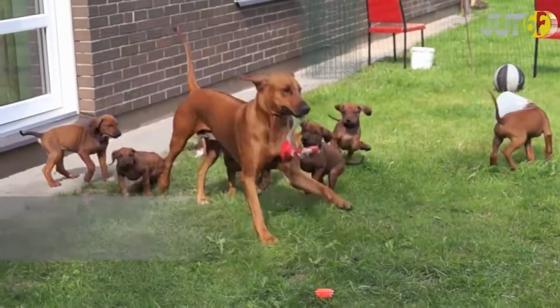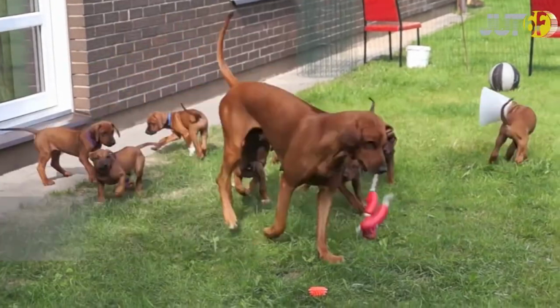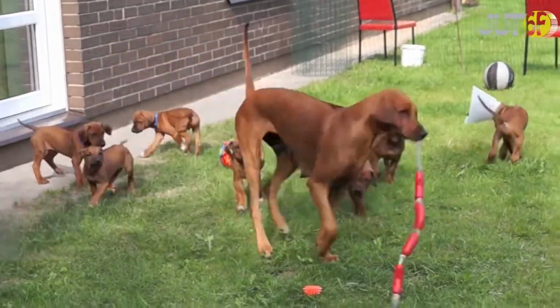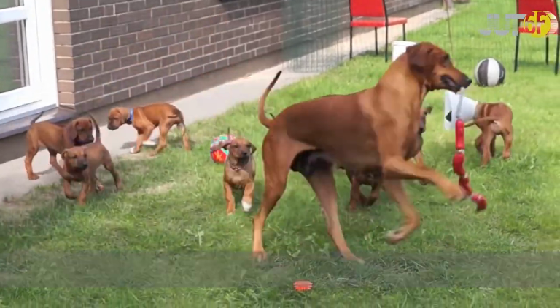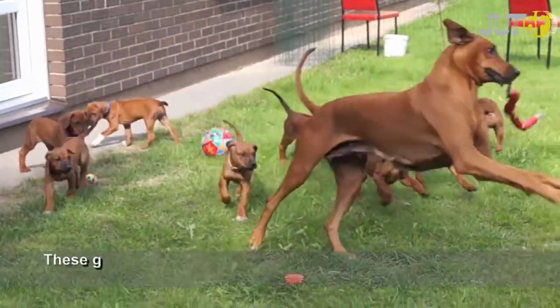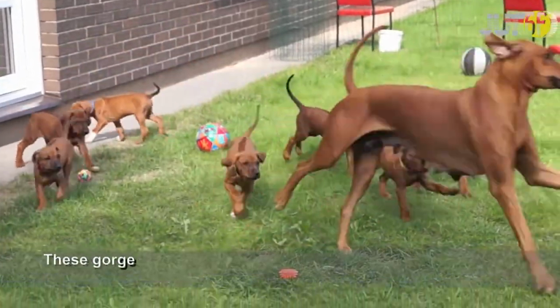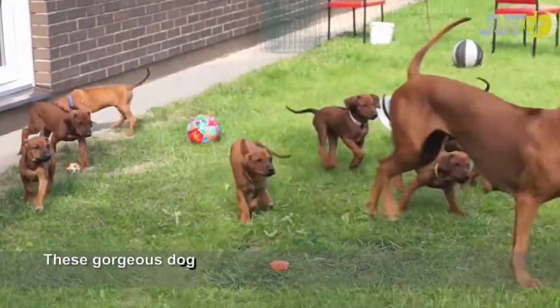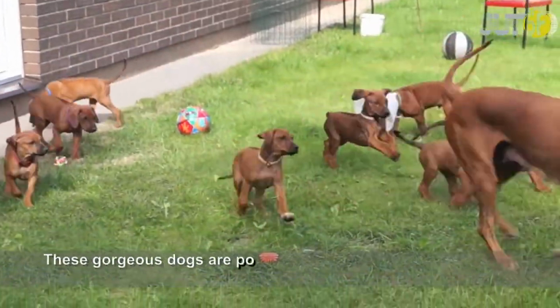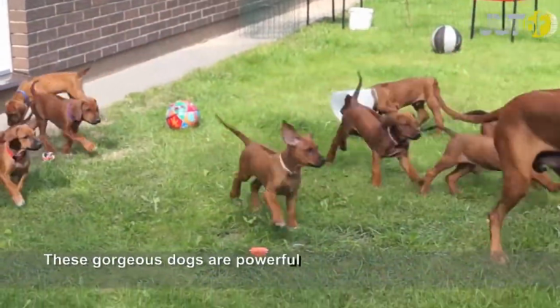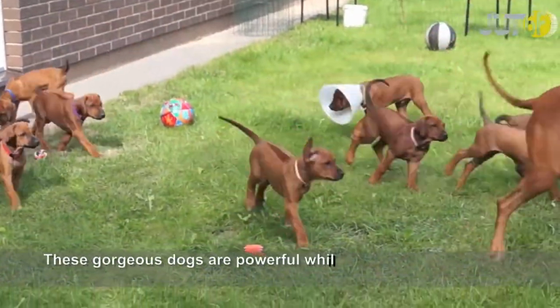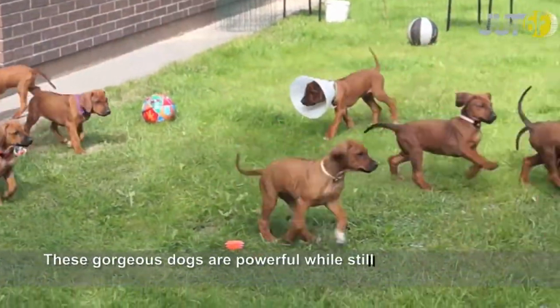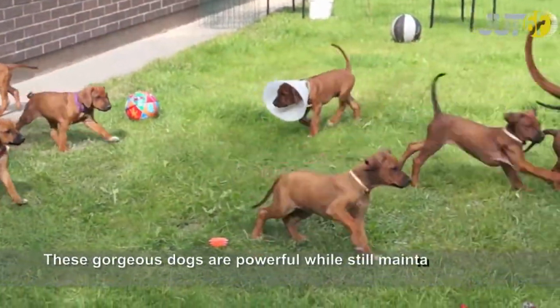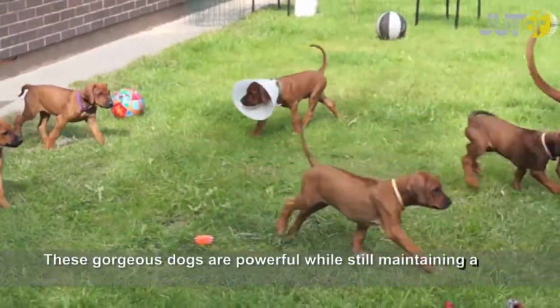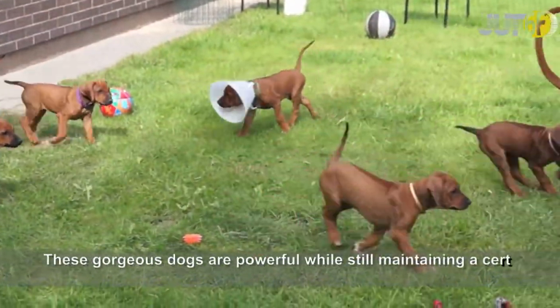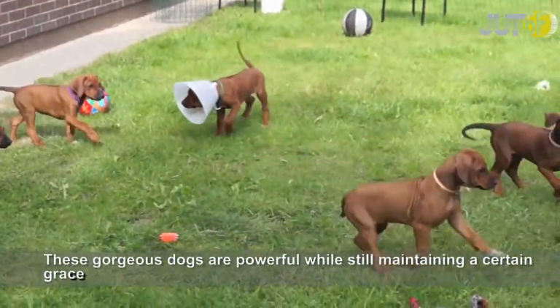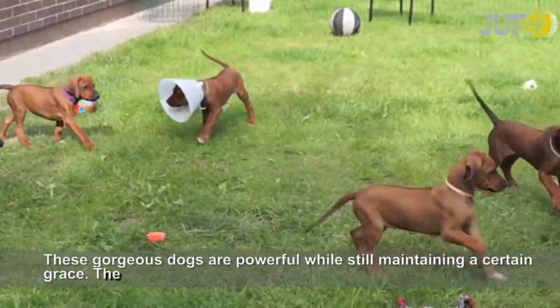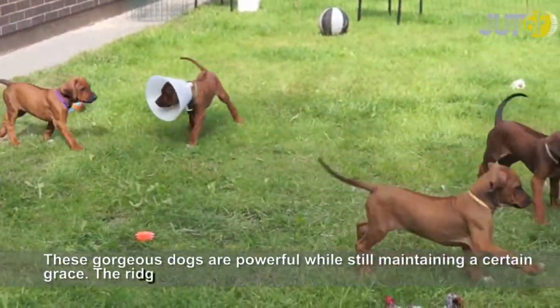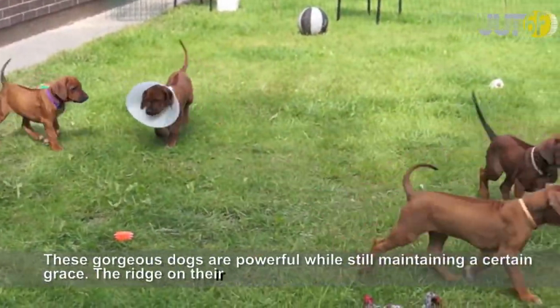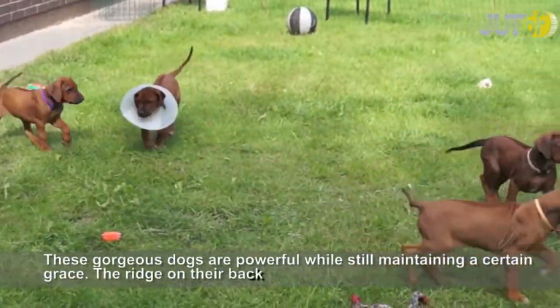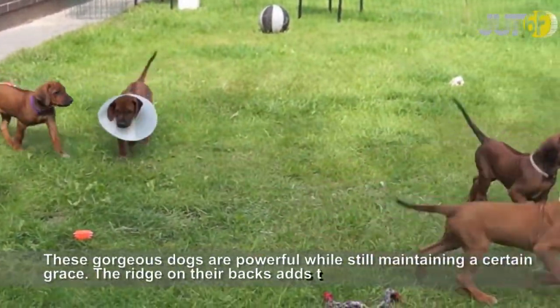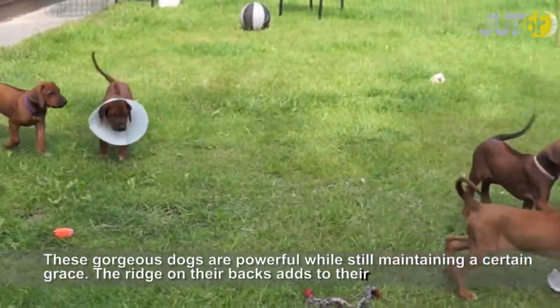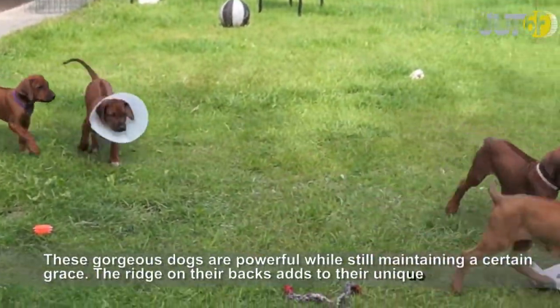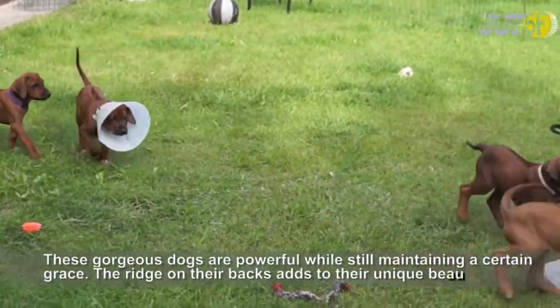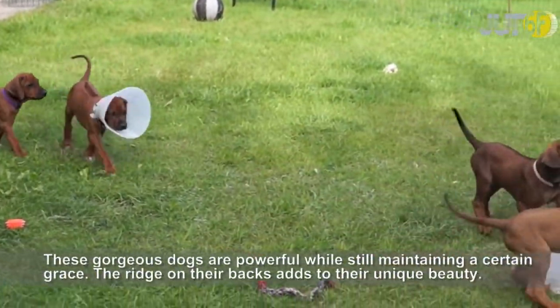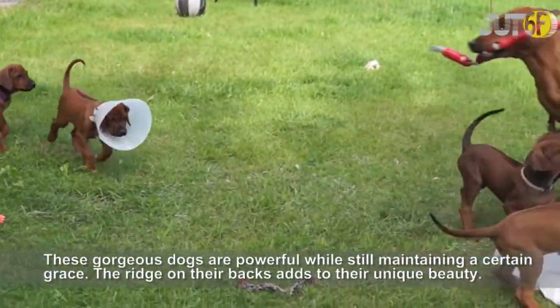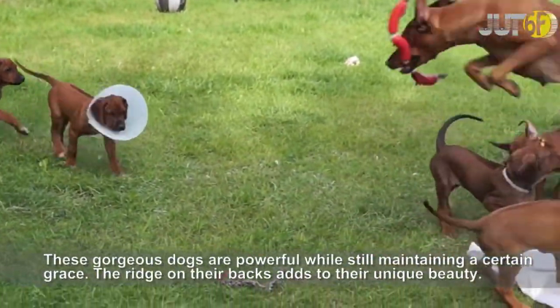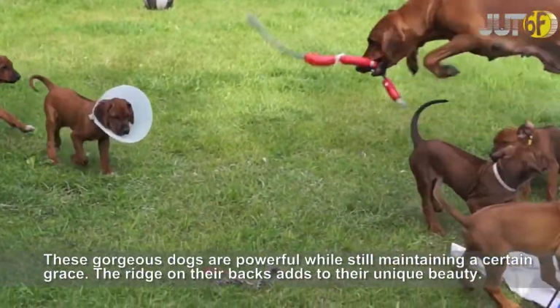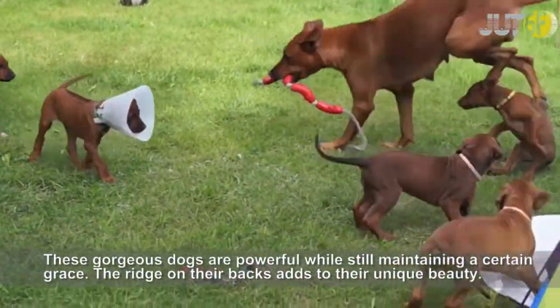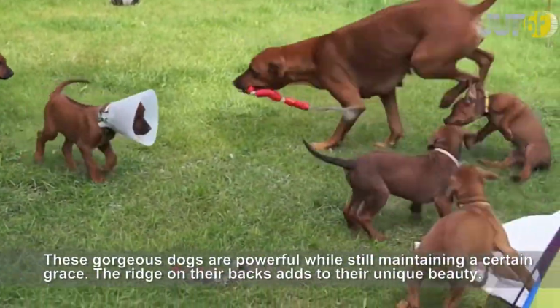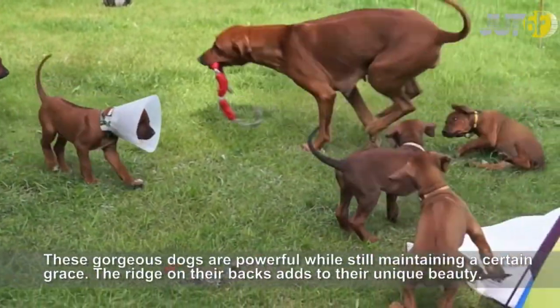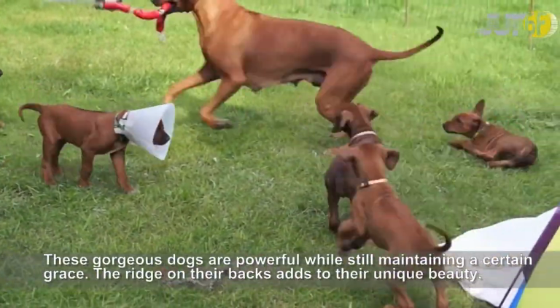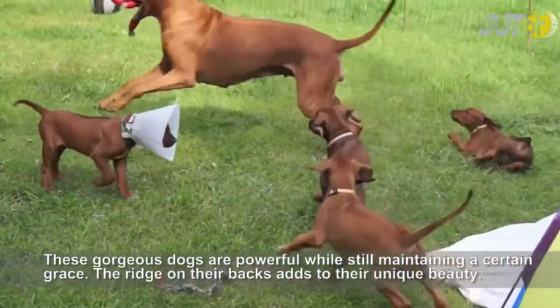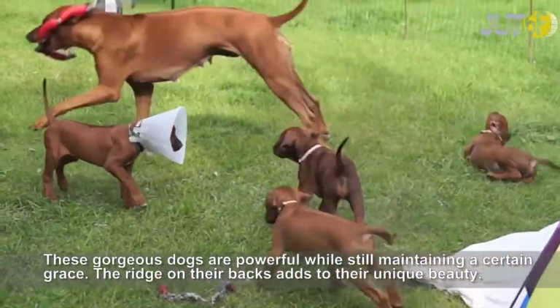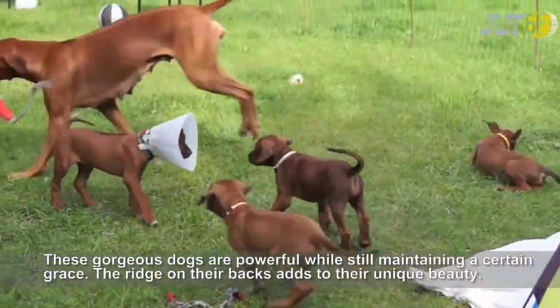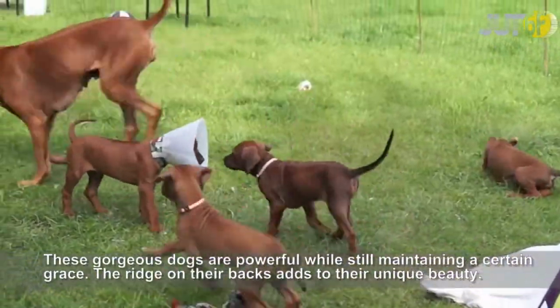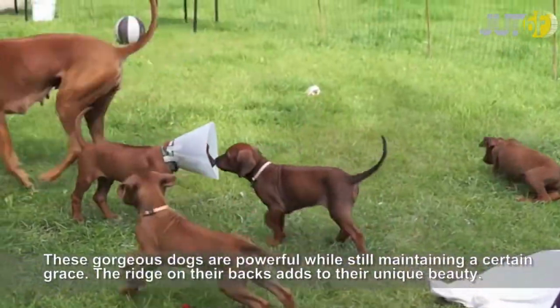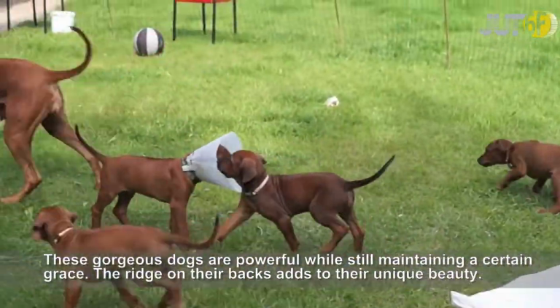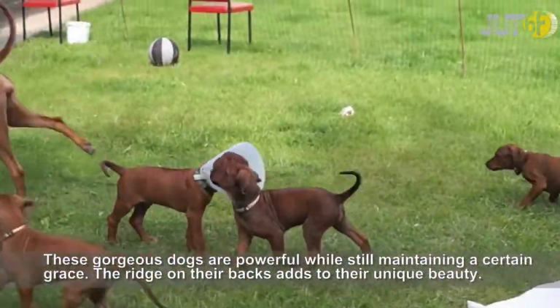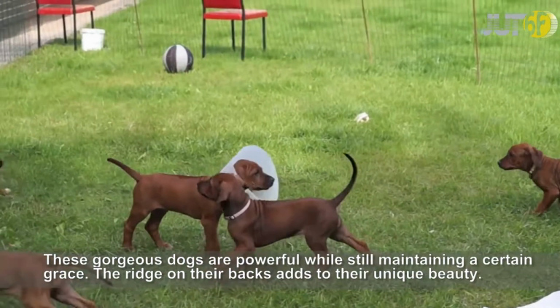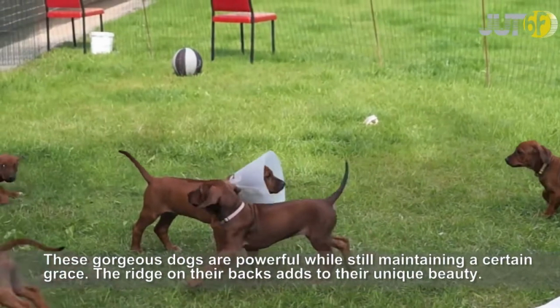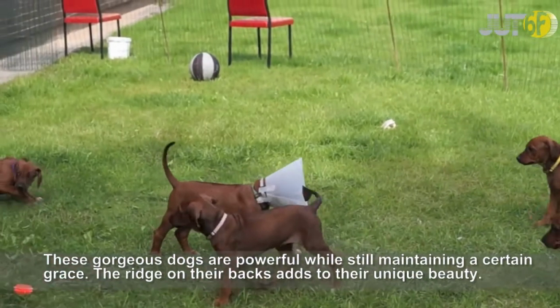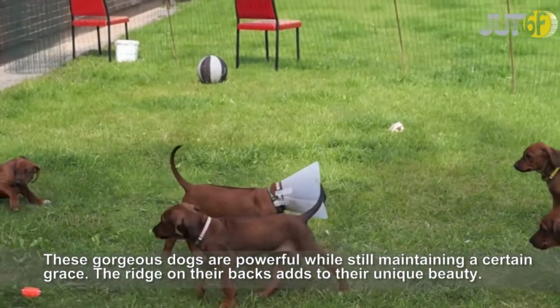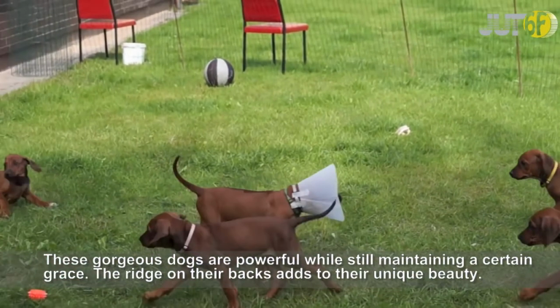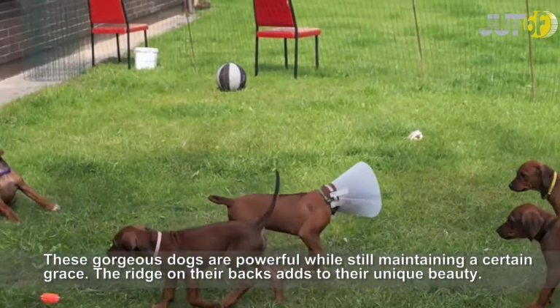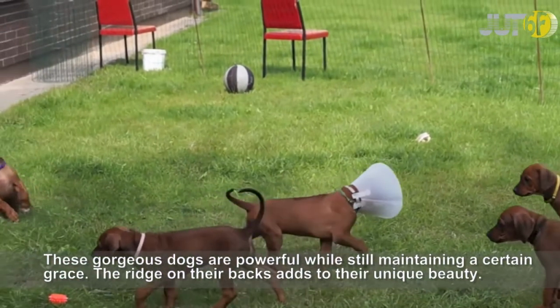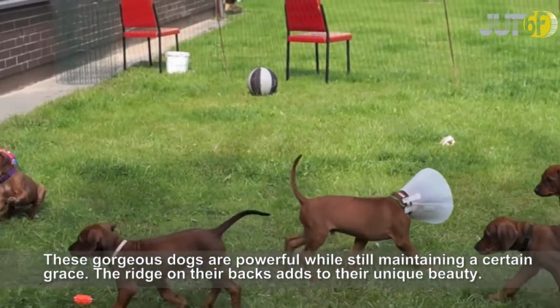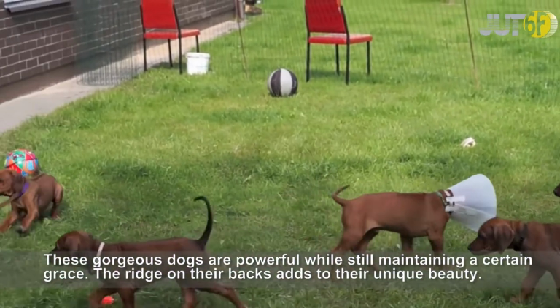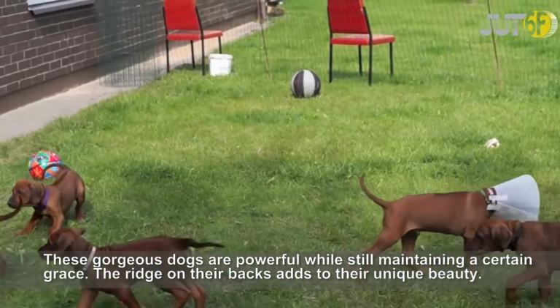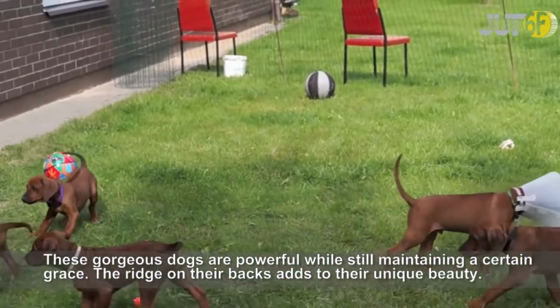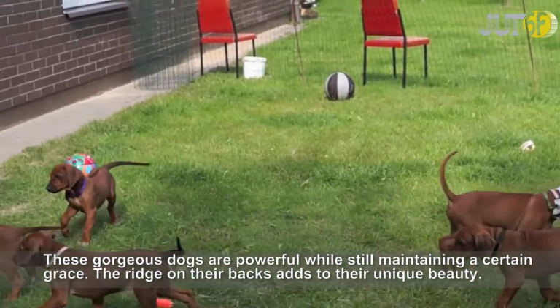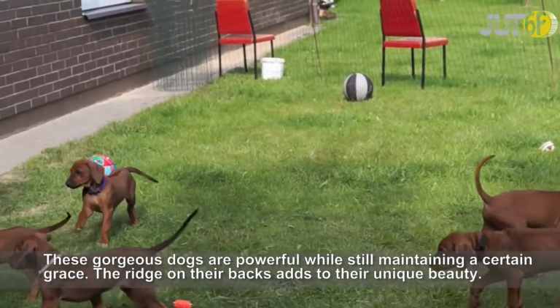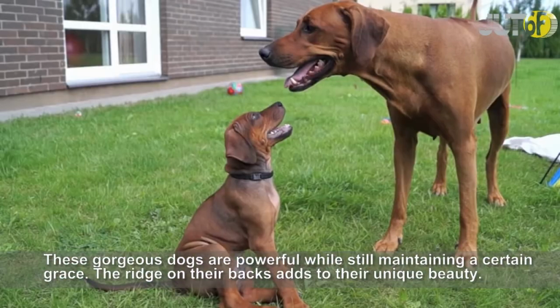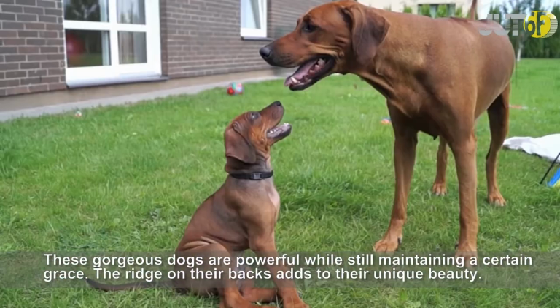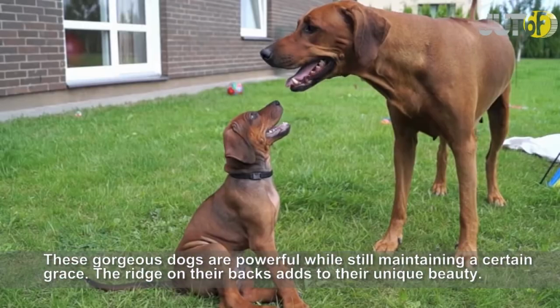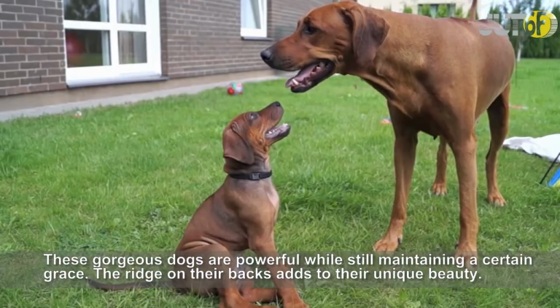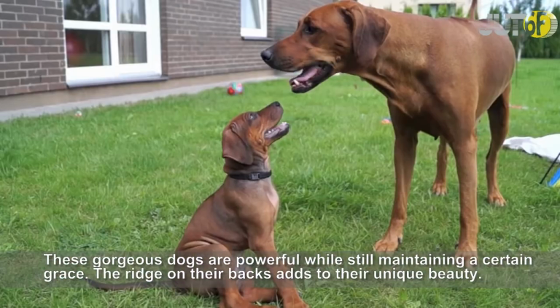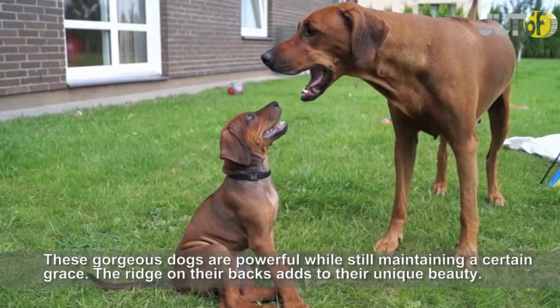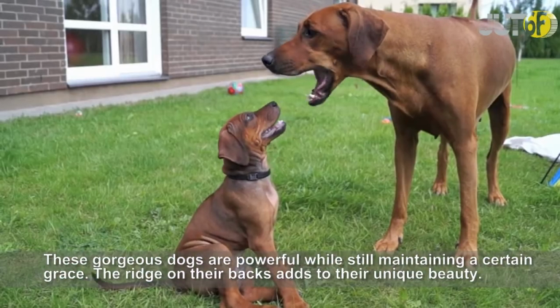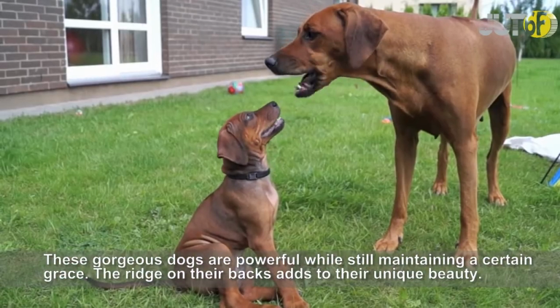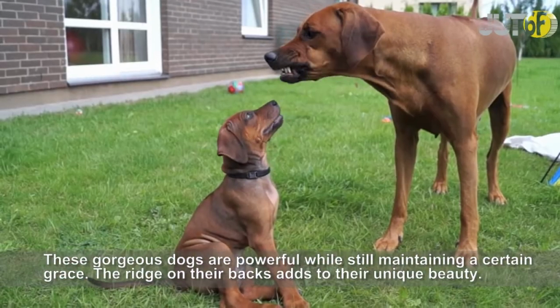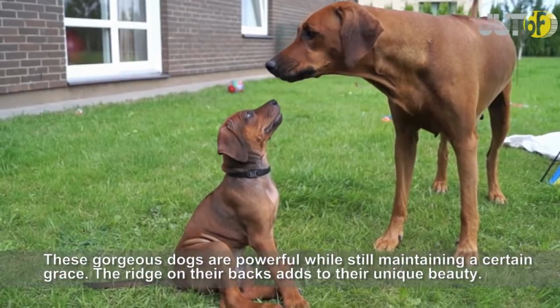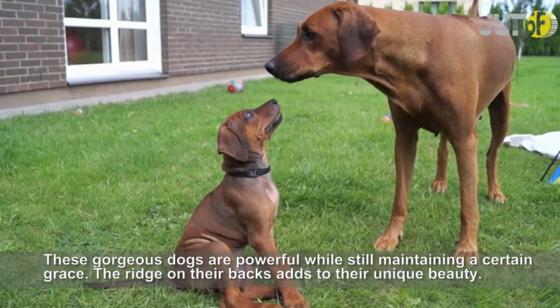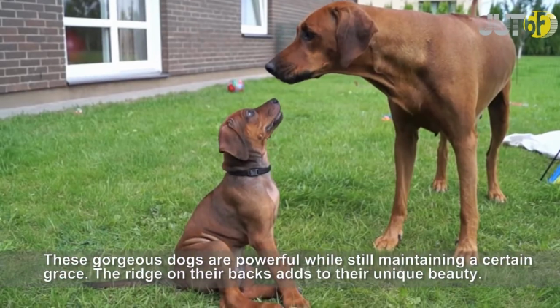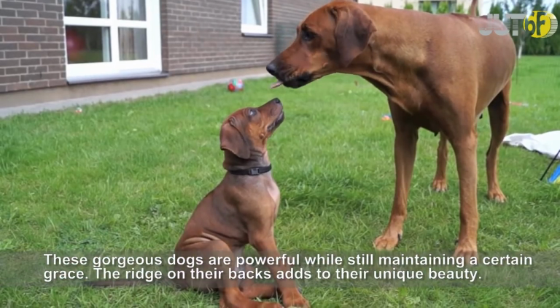These gorgeous dogs are powerful while still maintaining a certain grace. The ridge on their backs adds to their unique beauty.